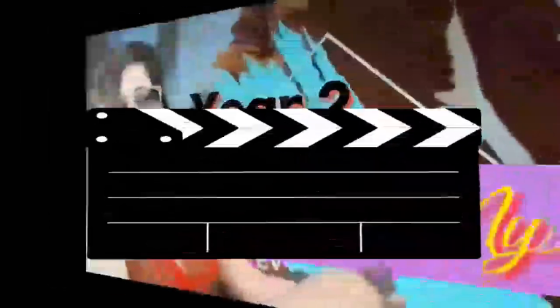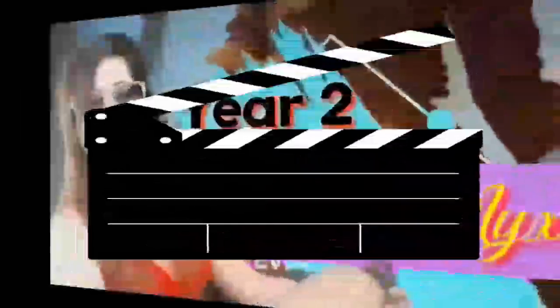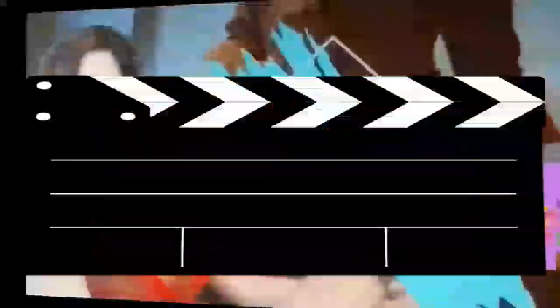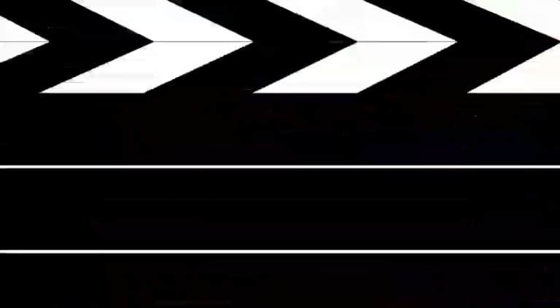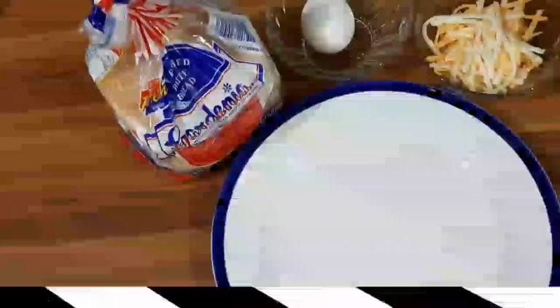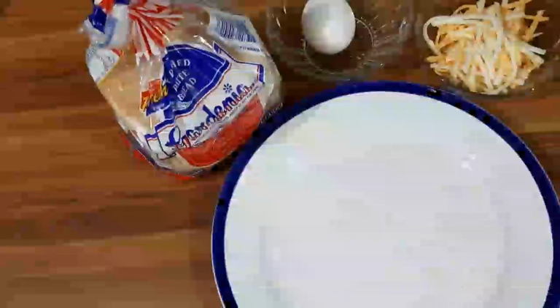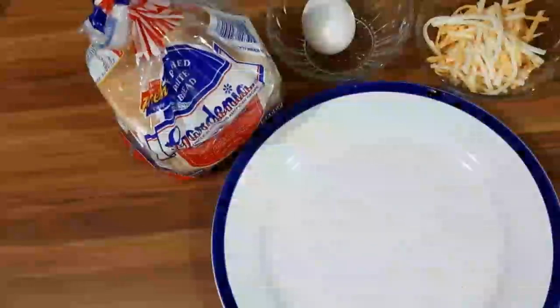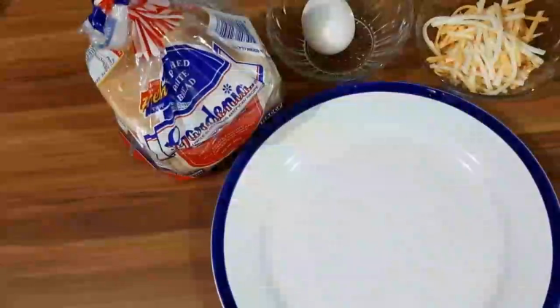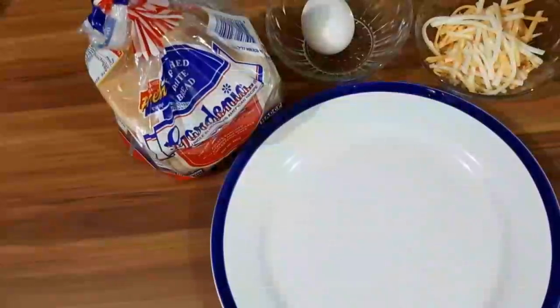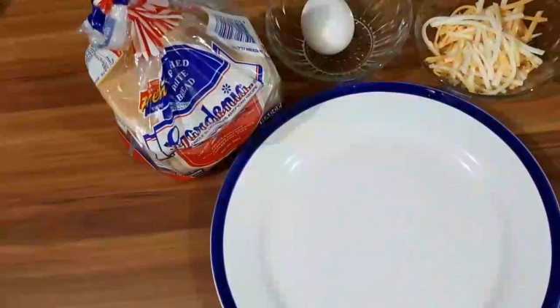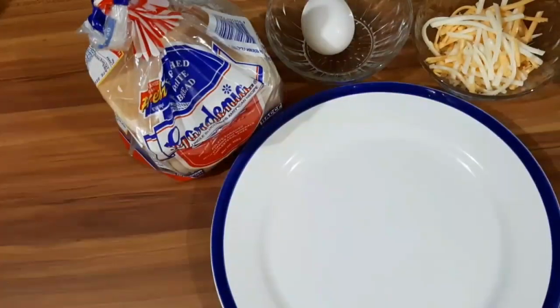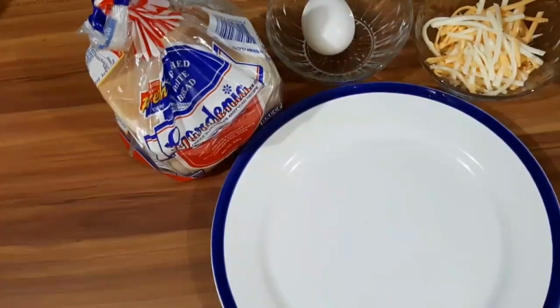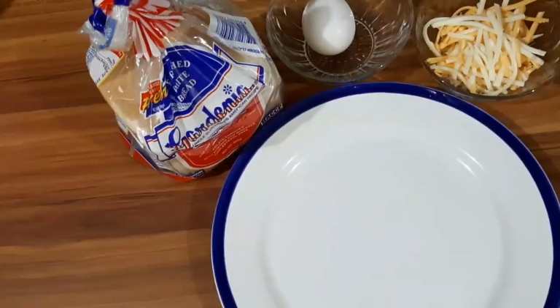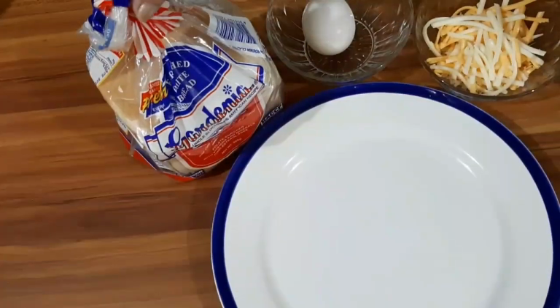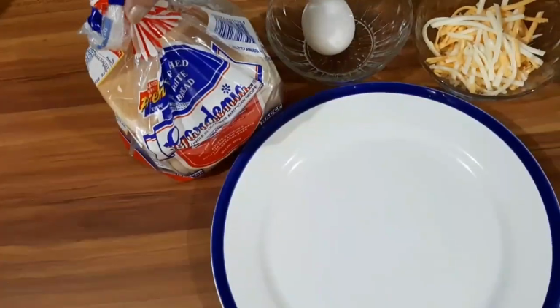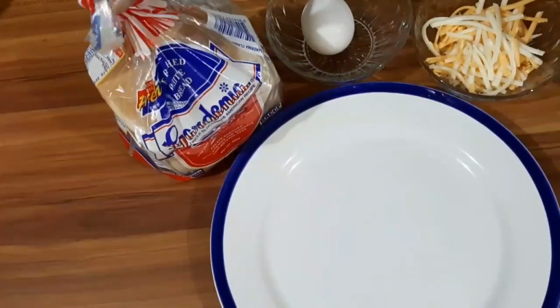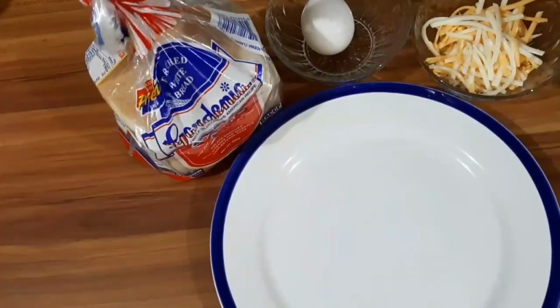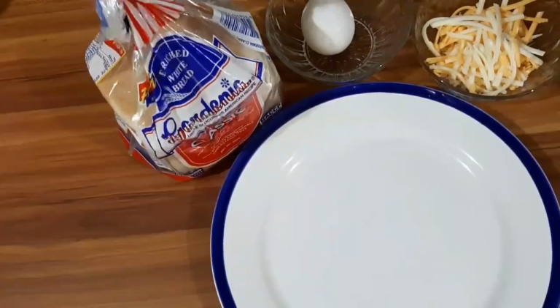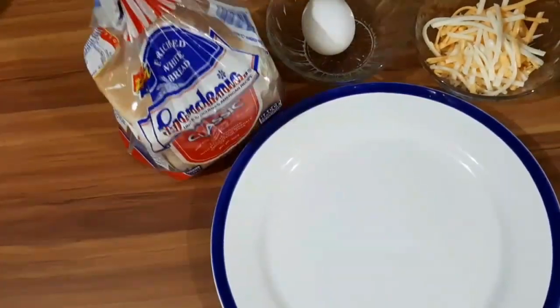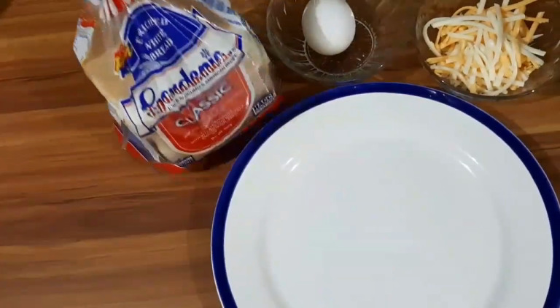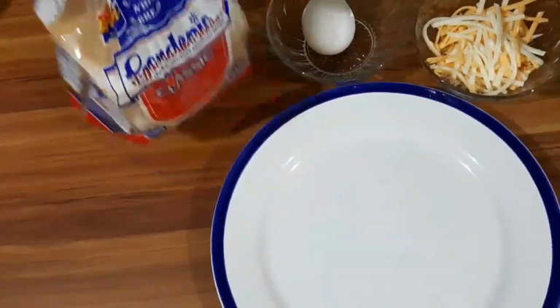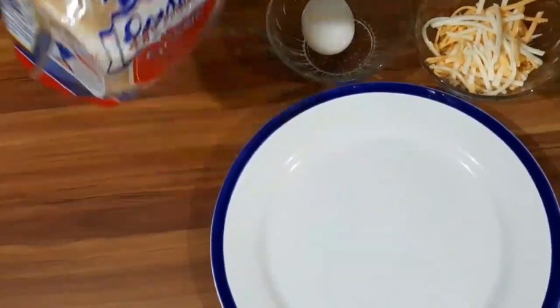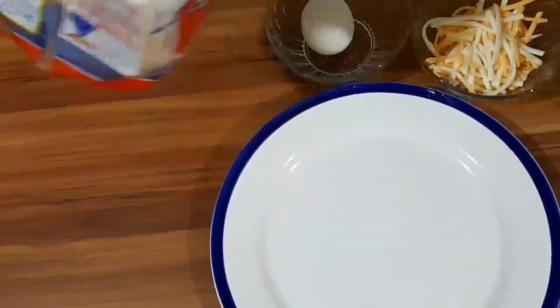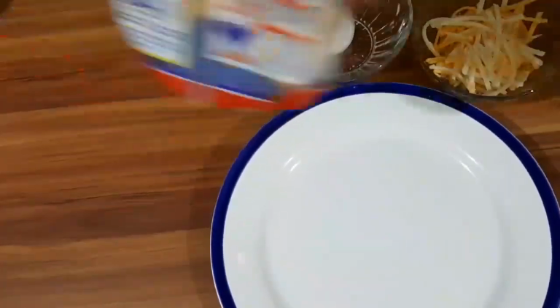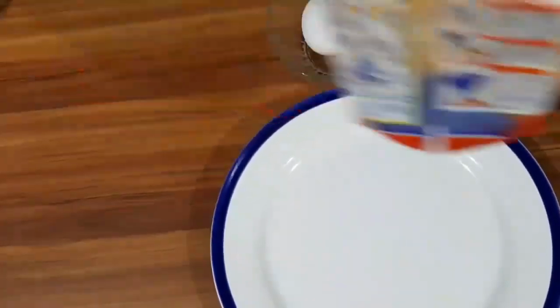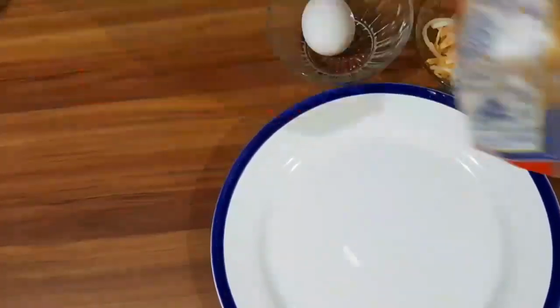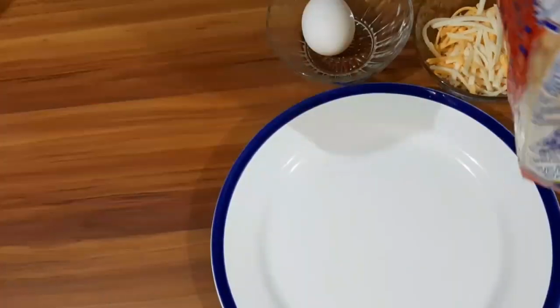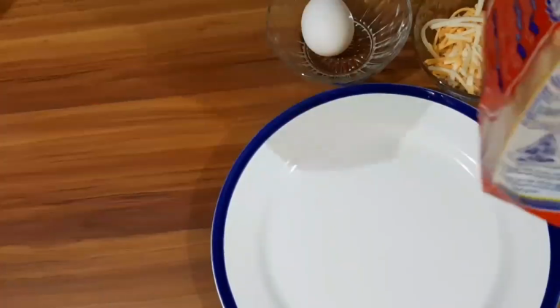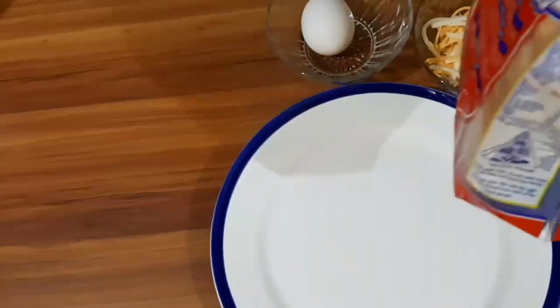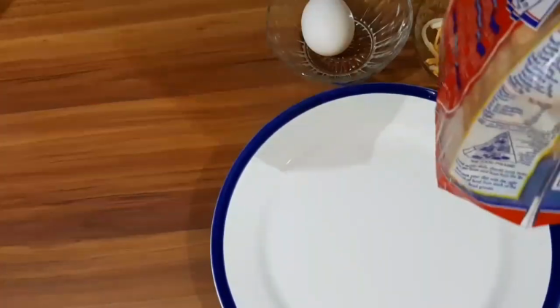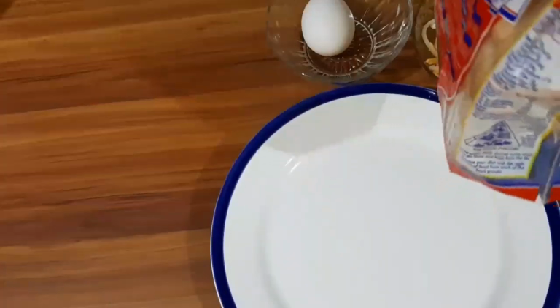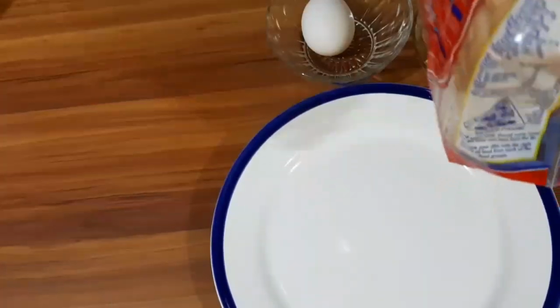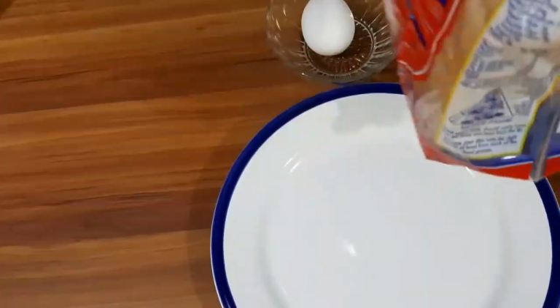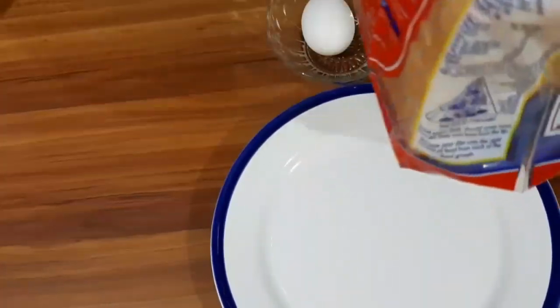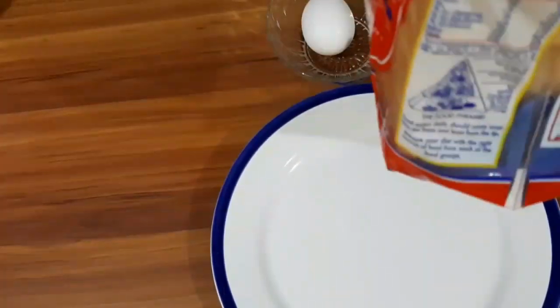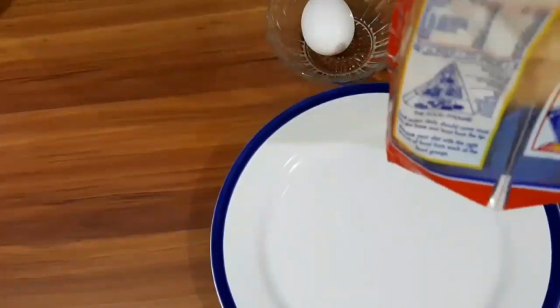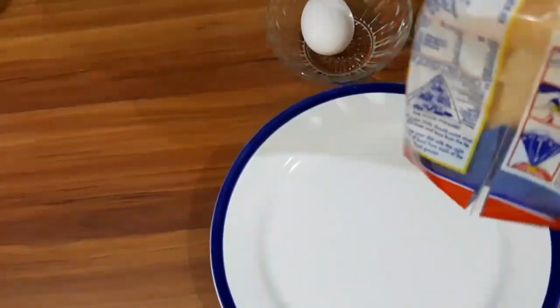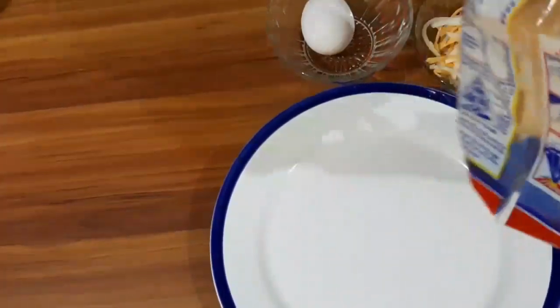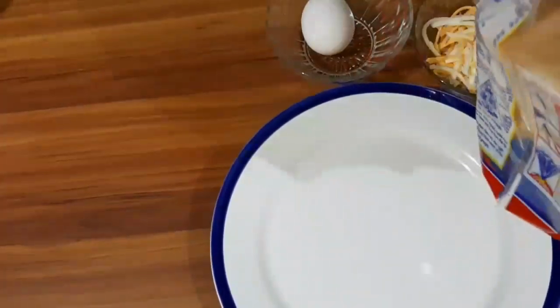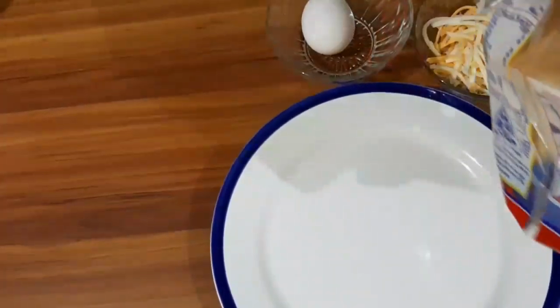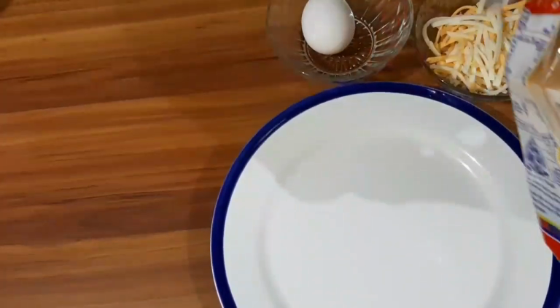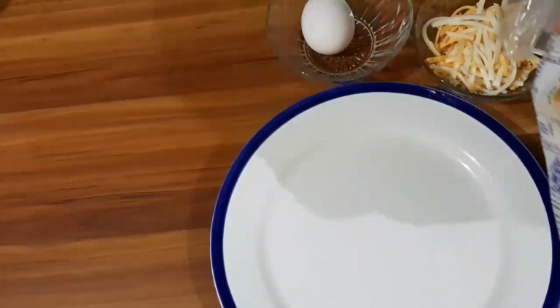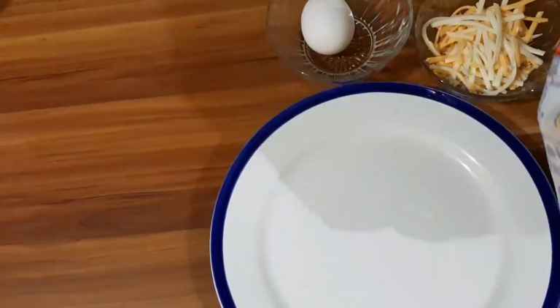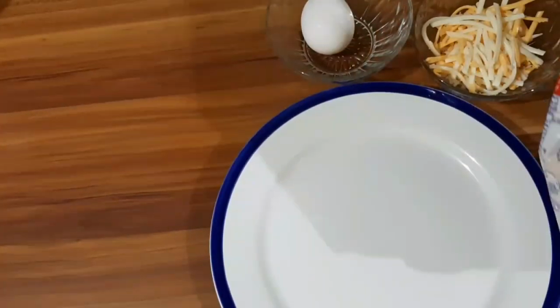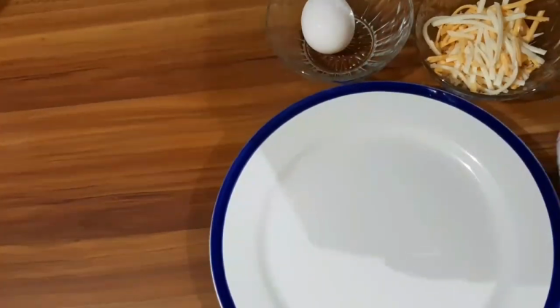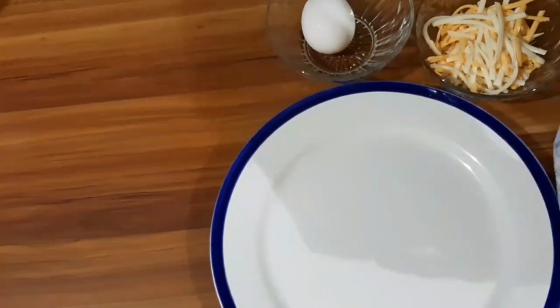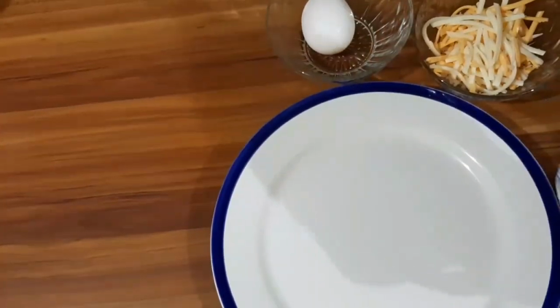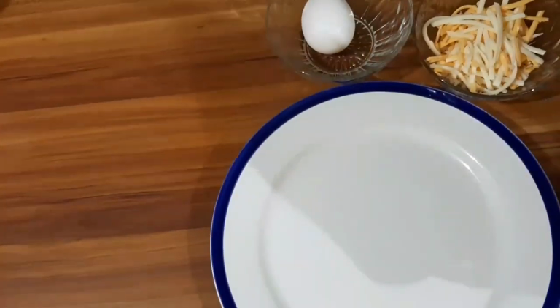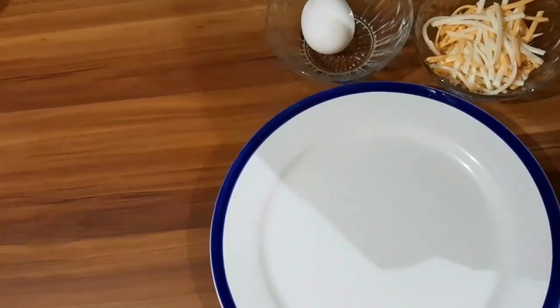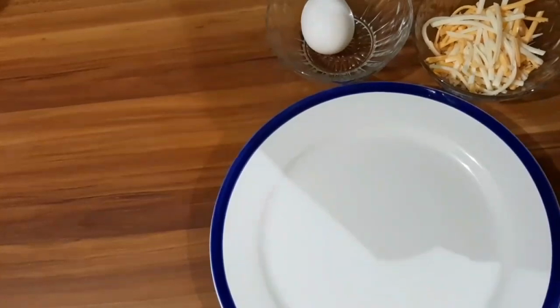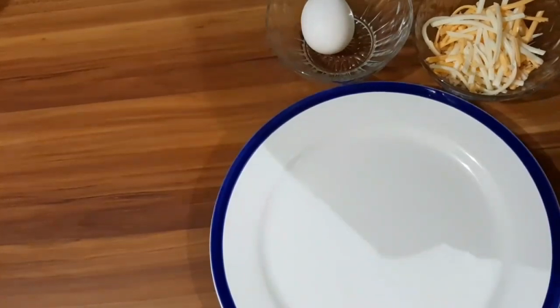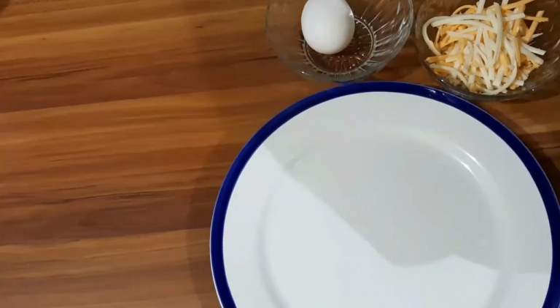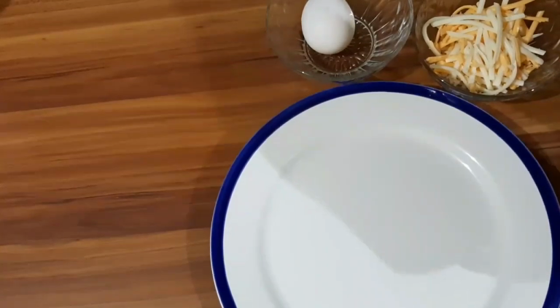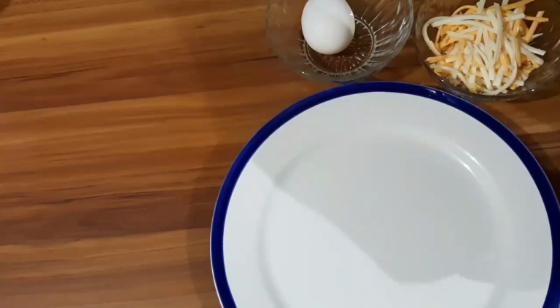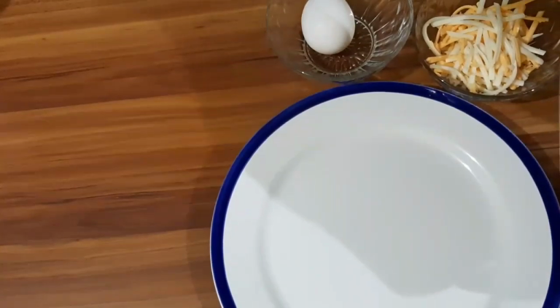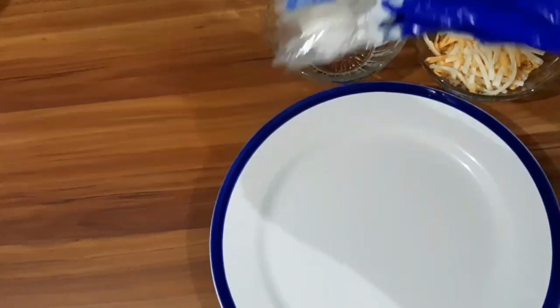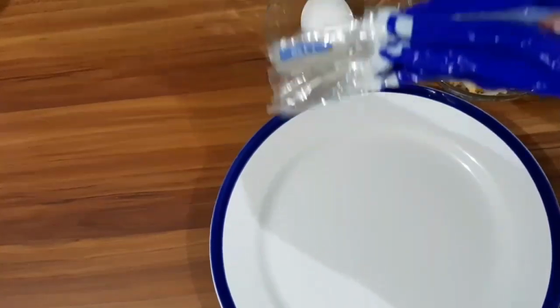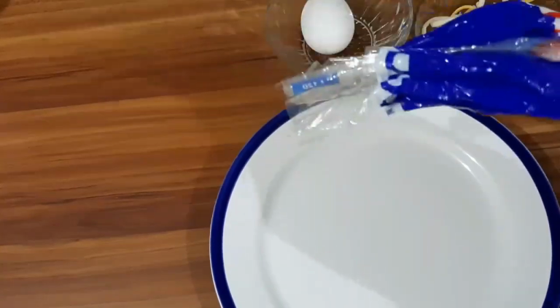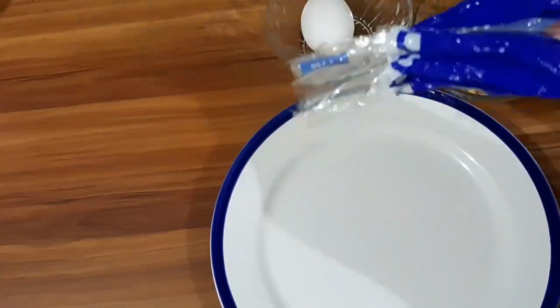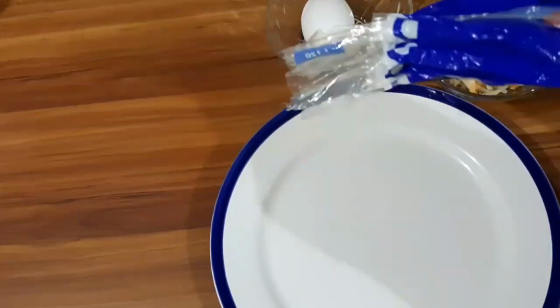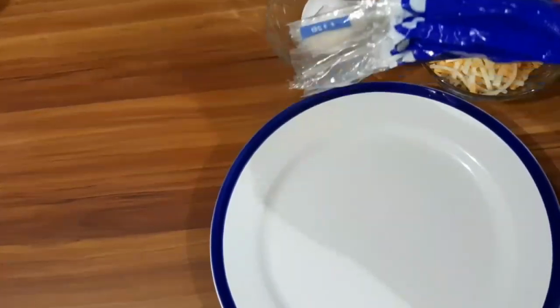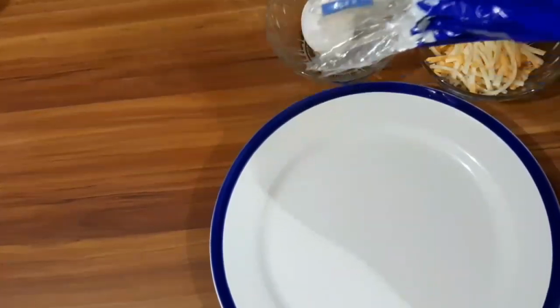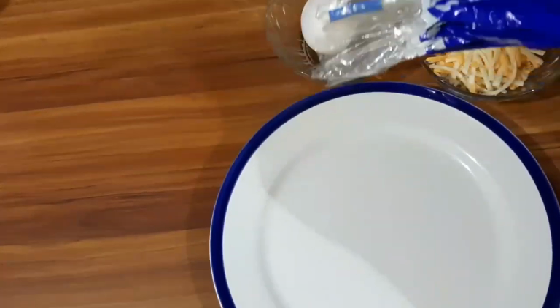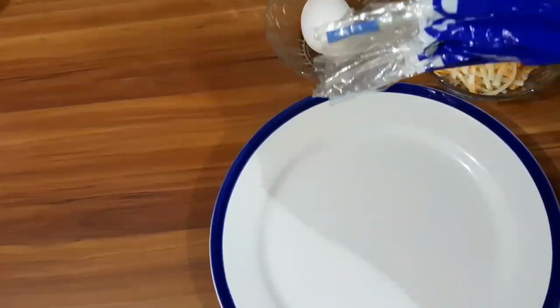Hey guys, welcome back again to my YouTube channel. So for today's vlog guys, gagawa tayo ng egg toast bread. So easy and quick lang.